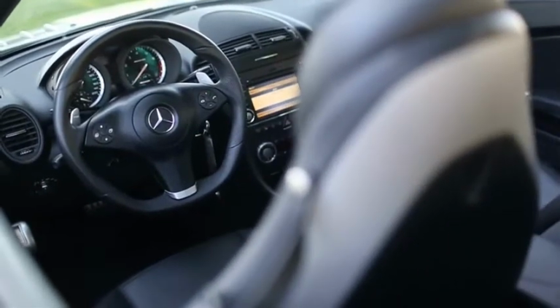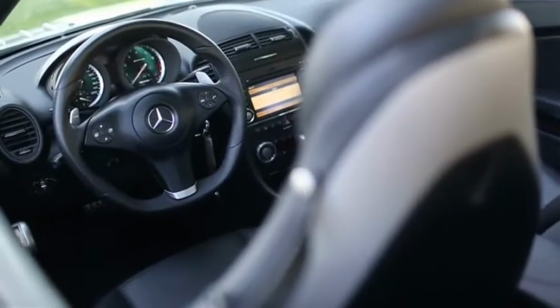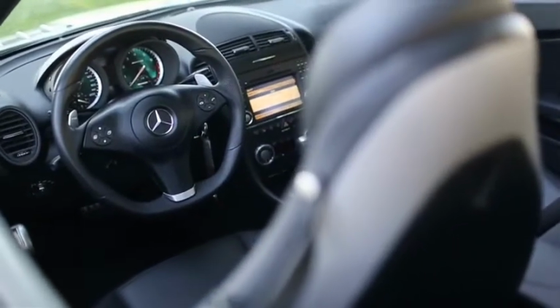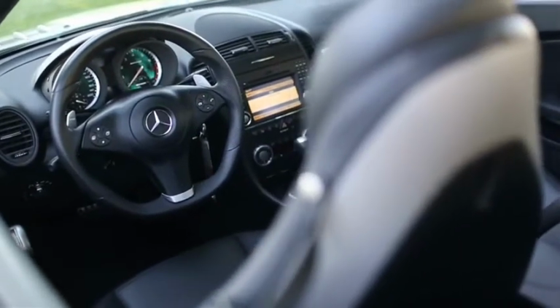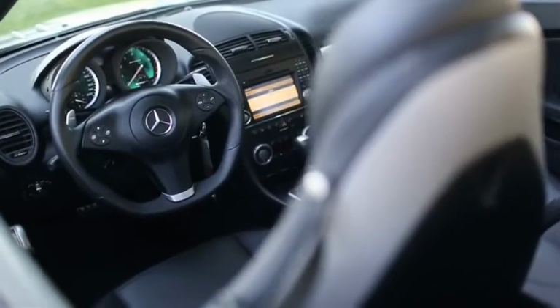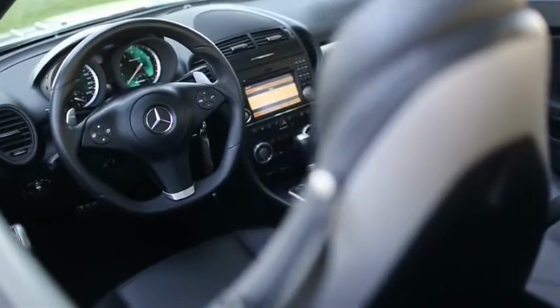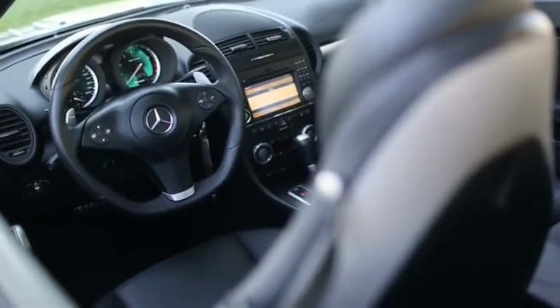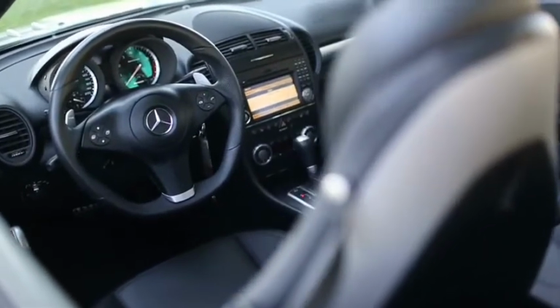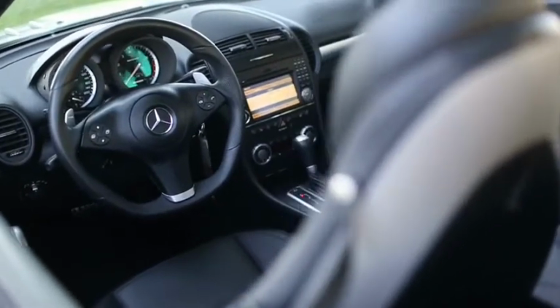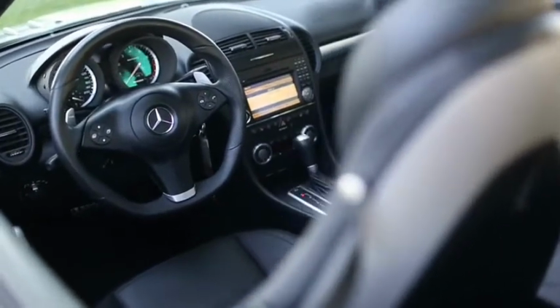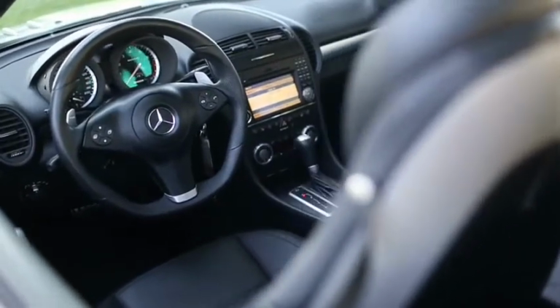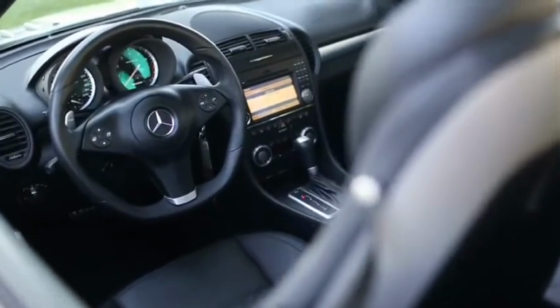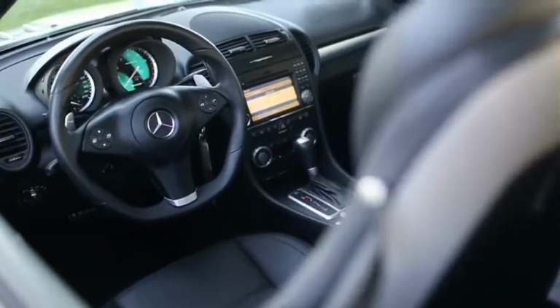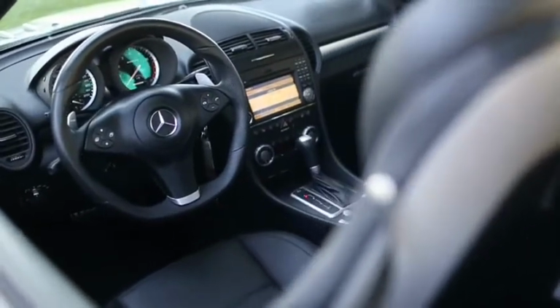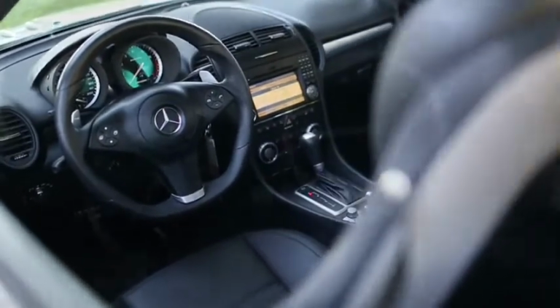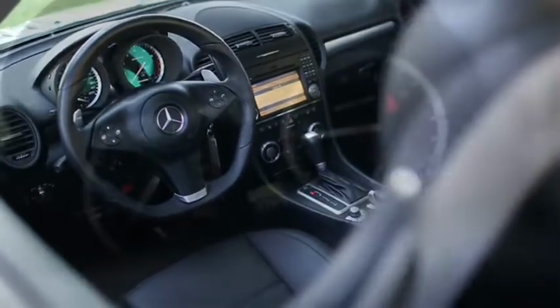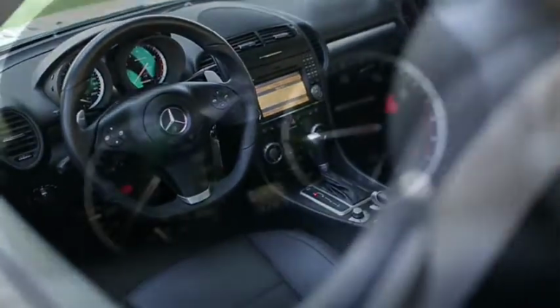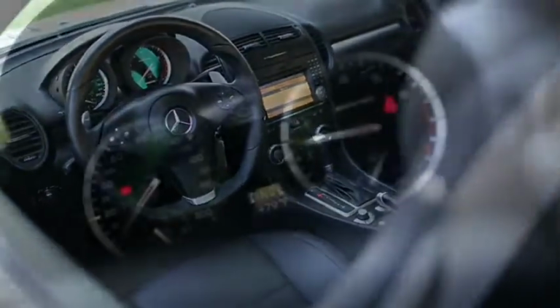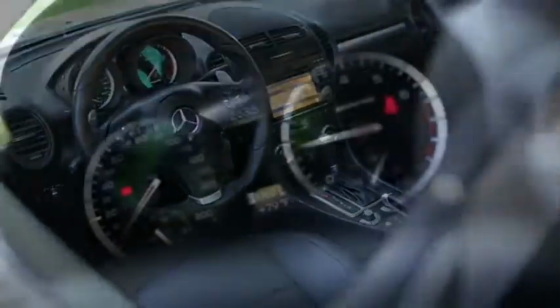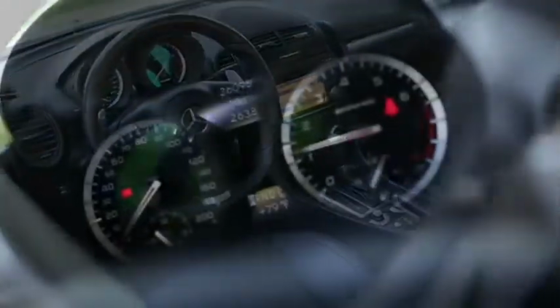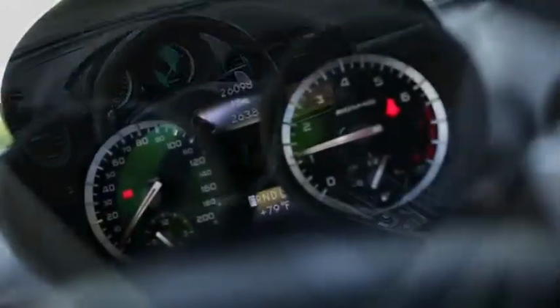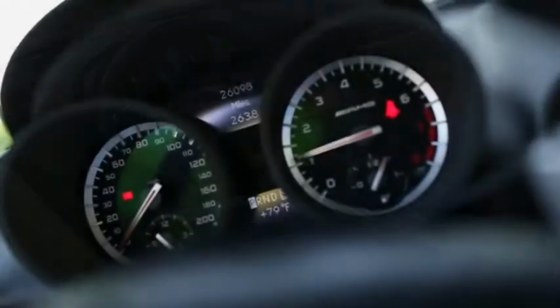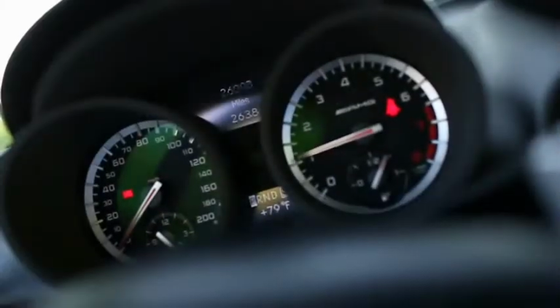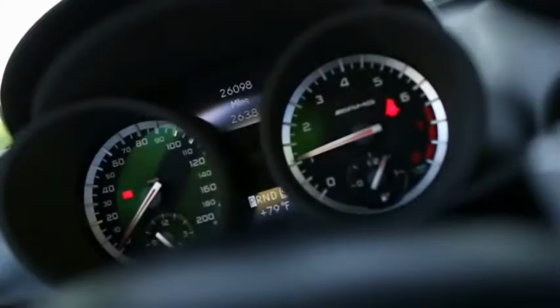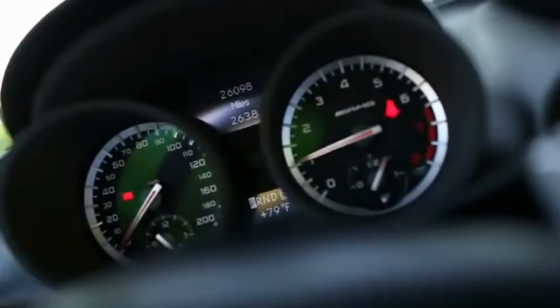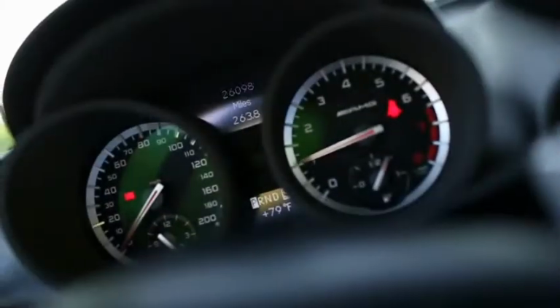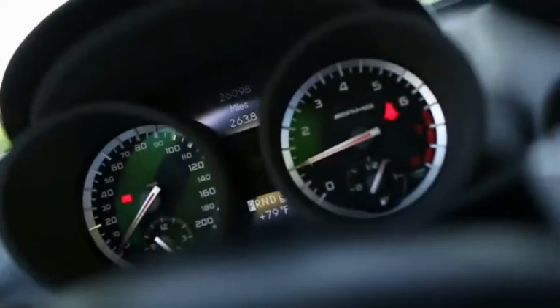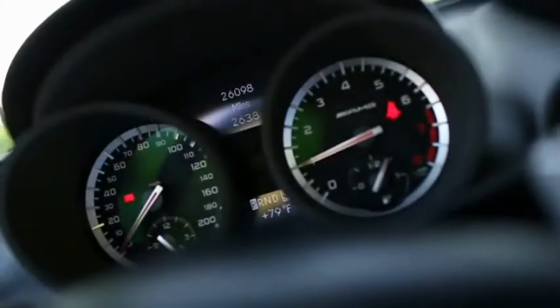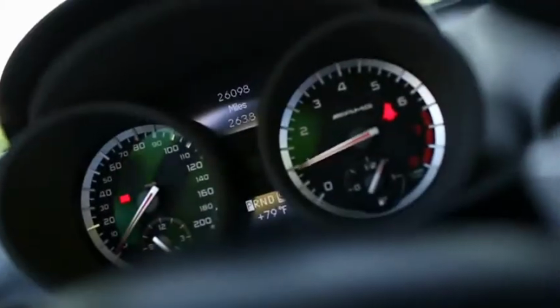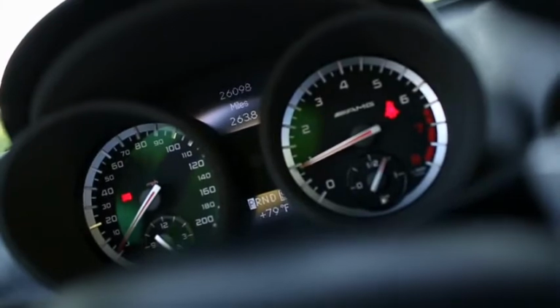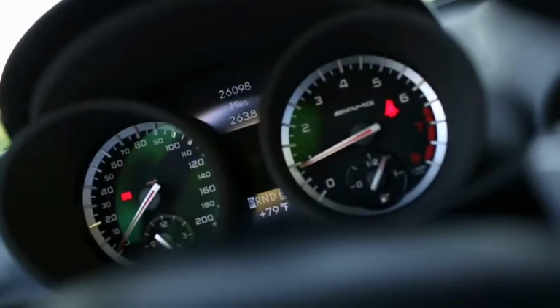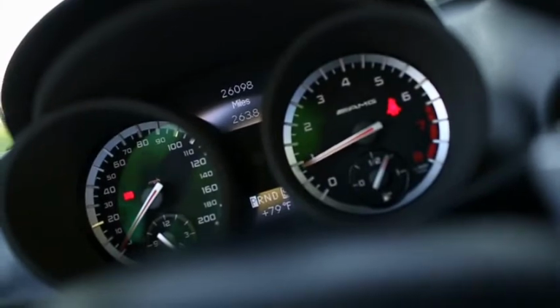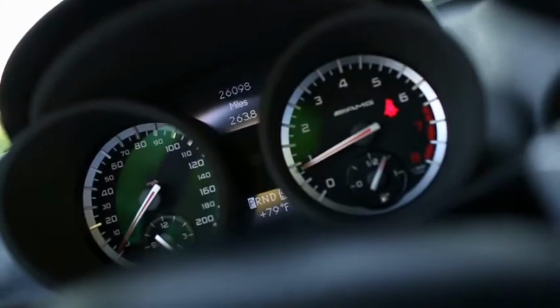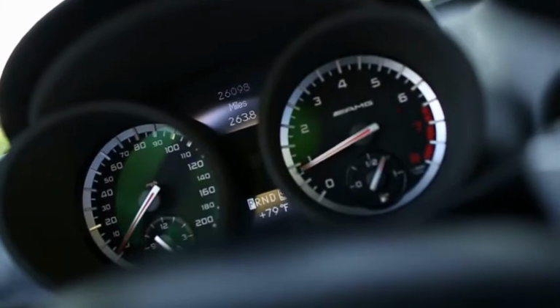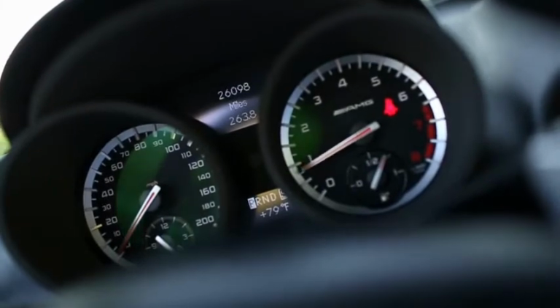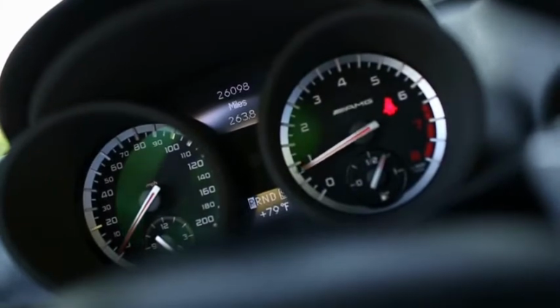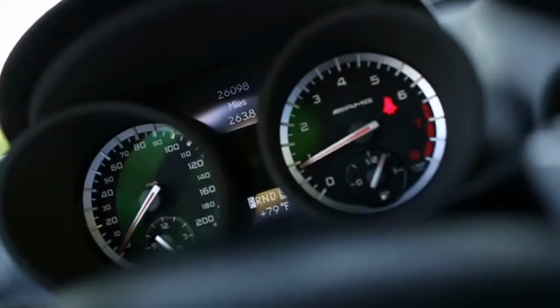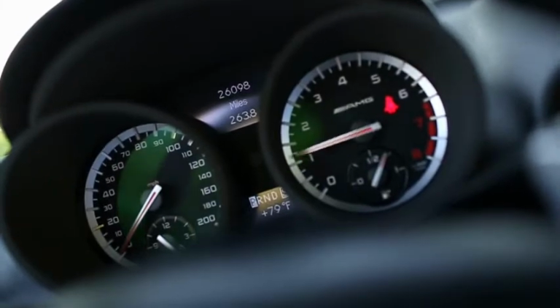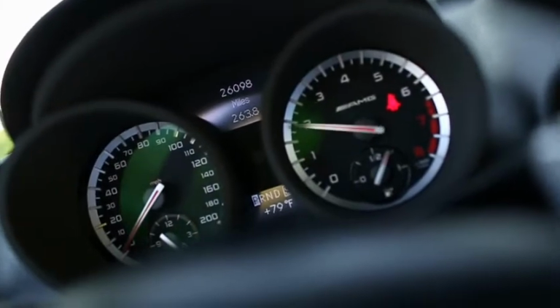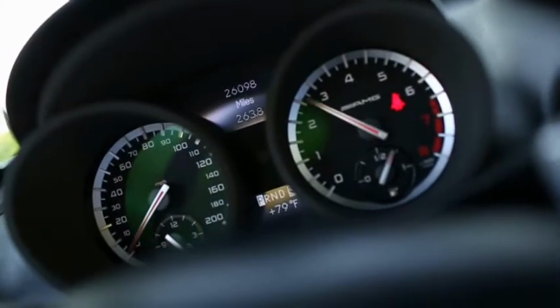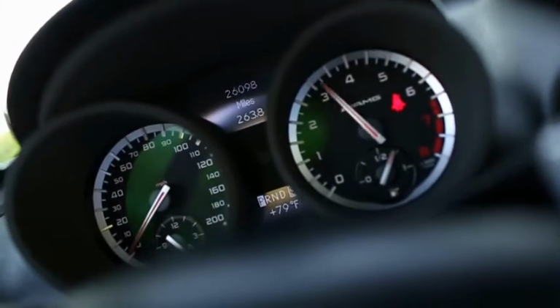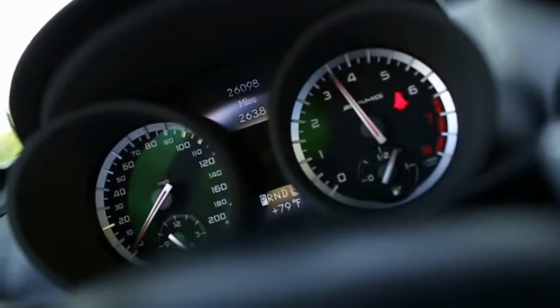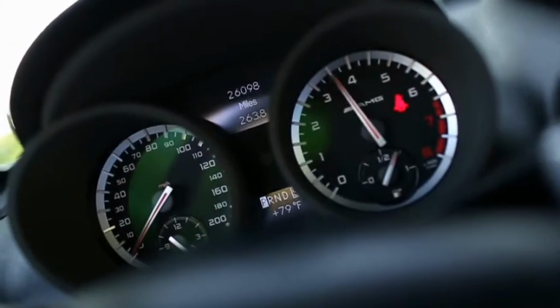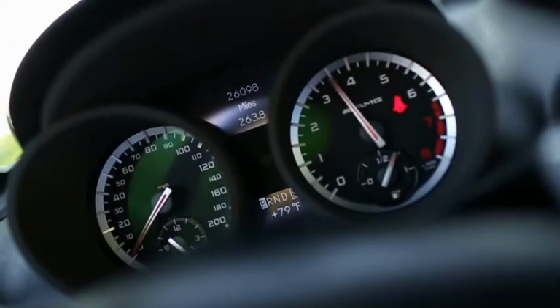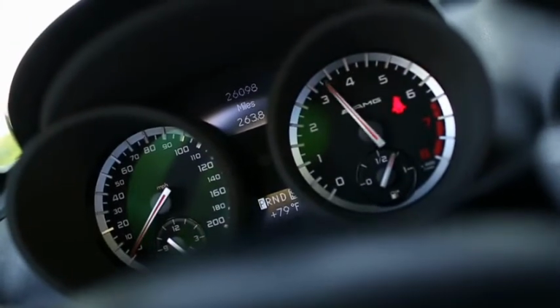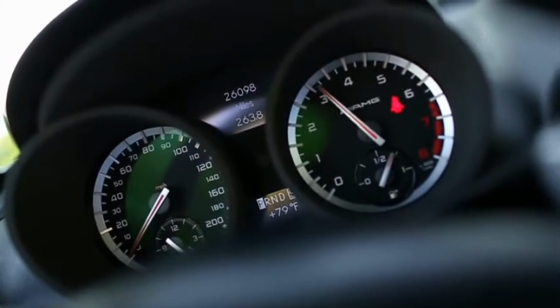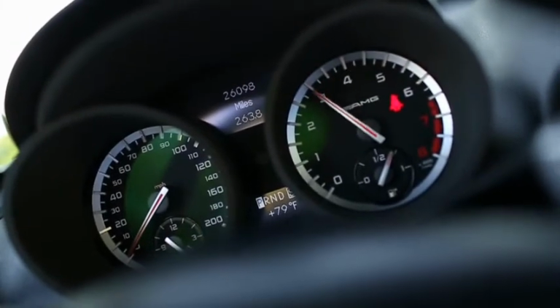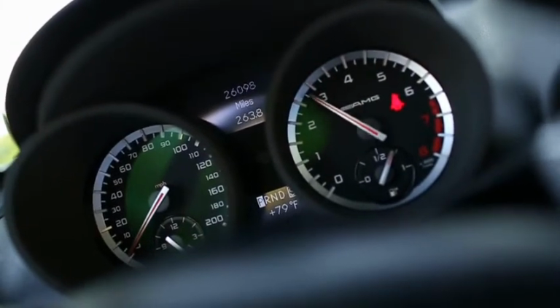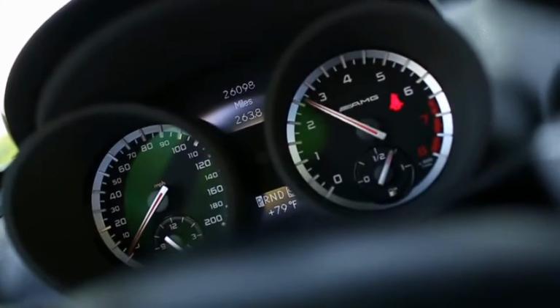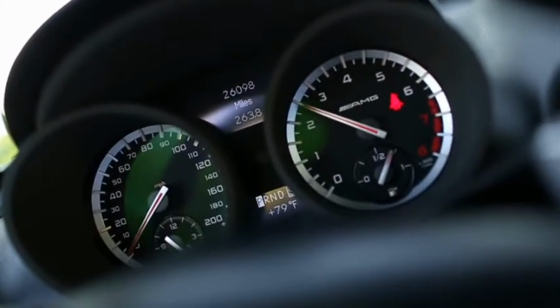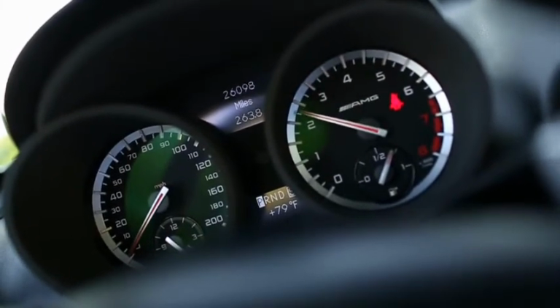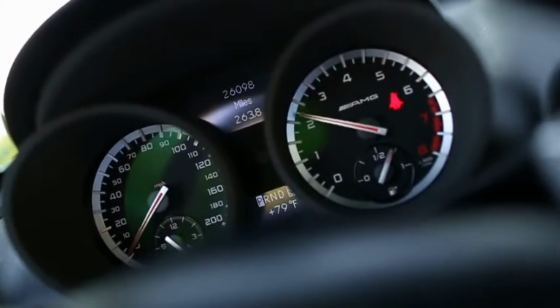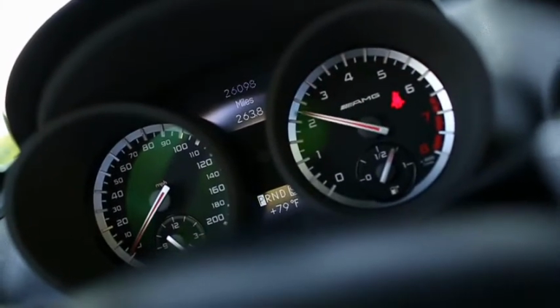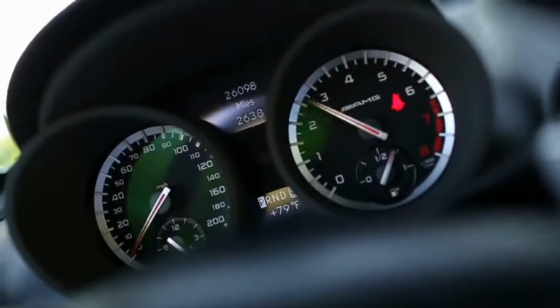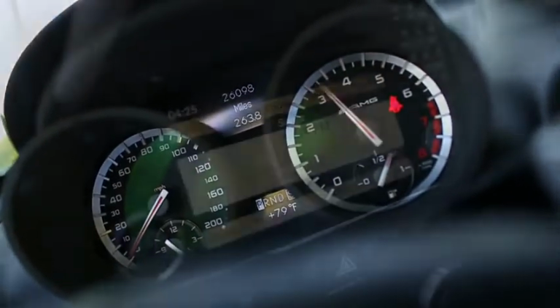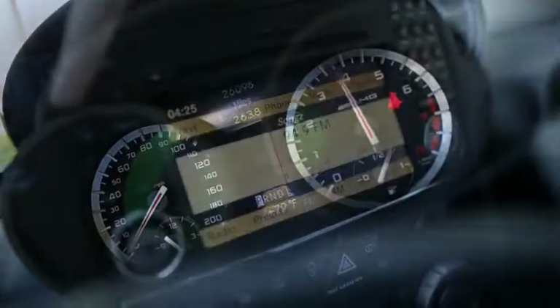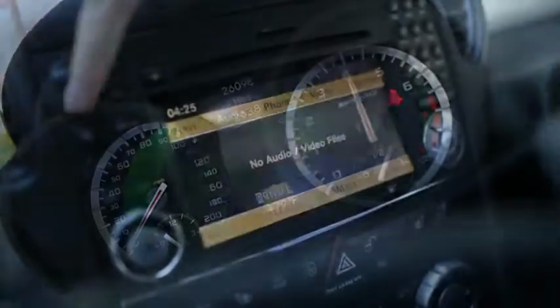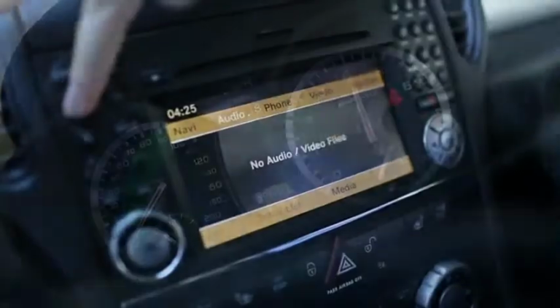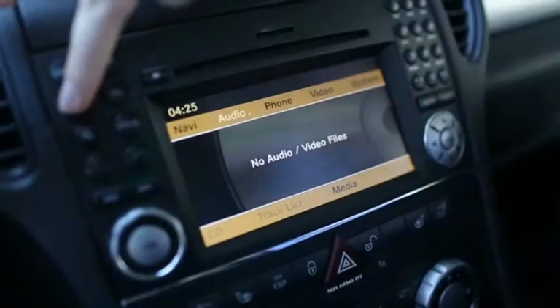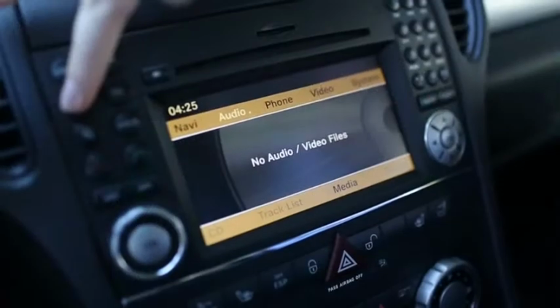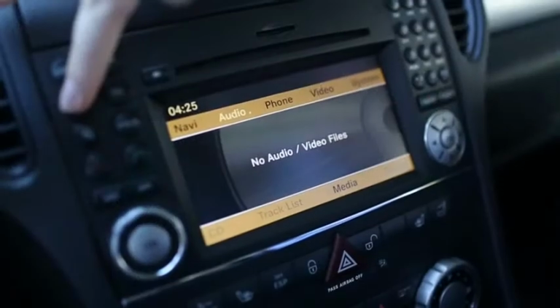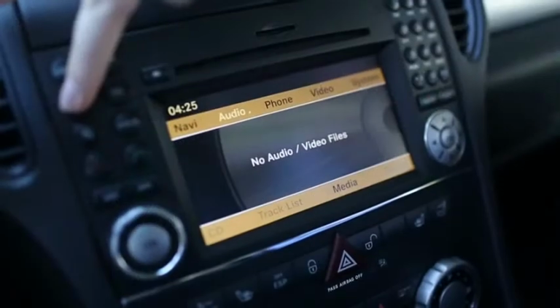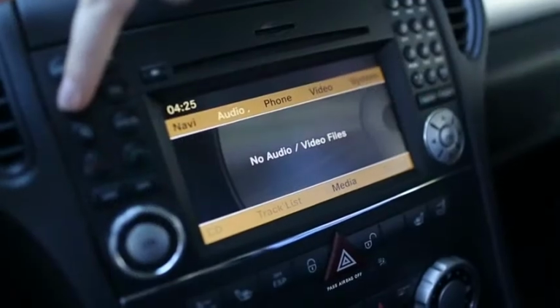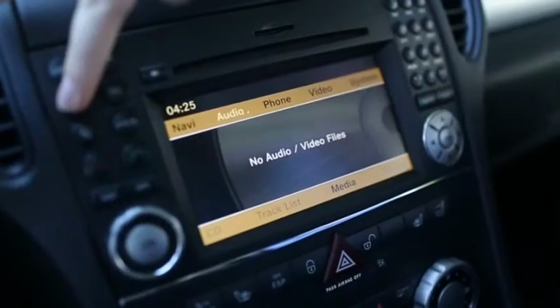Edmunds.com says that the SLK Roadster has a powerful engine, sharp paneling, stylish design, and a versatile retractable hardtop.